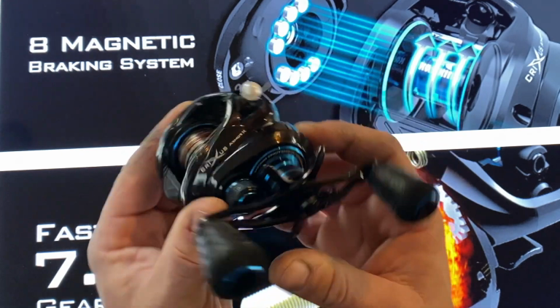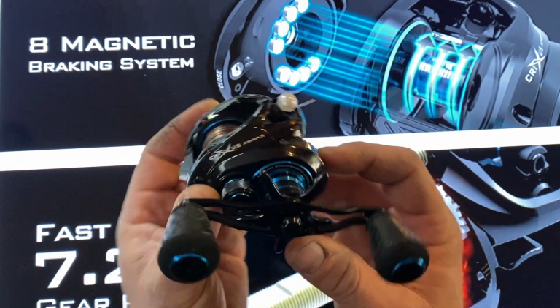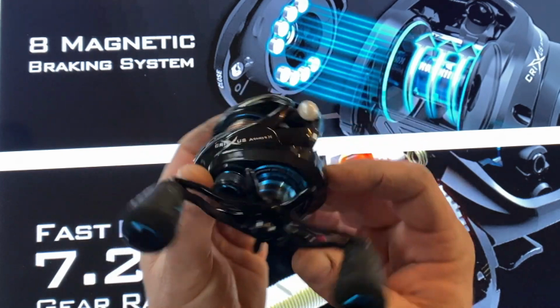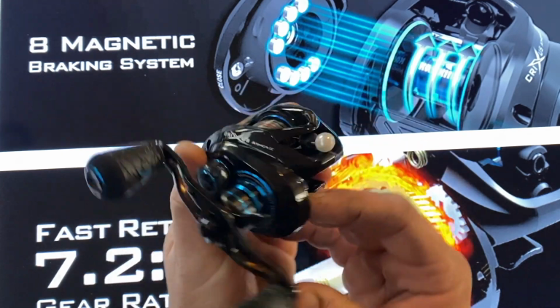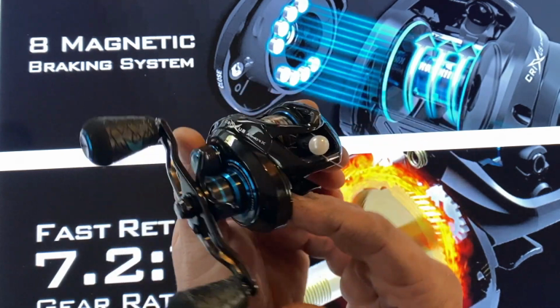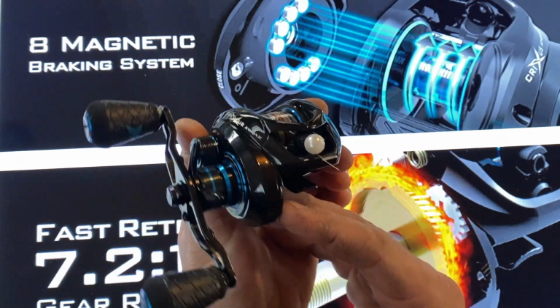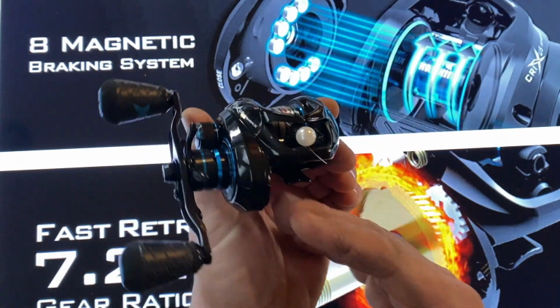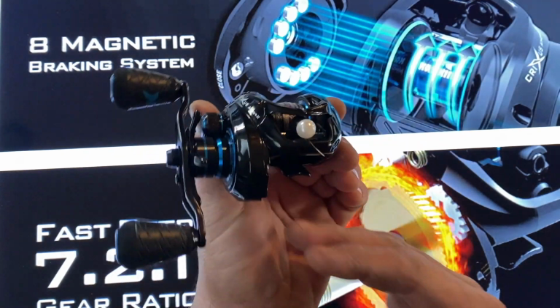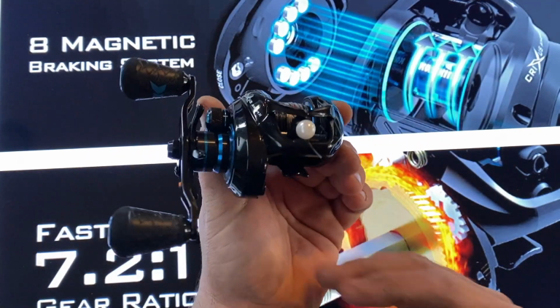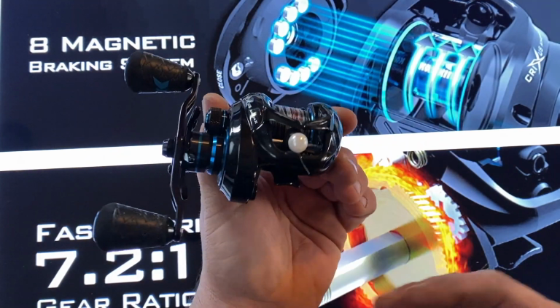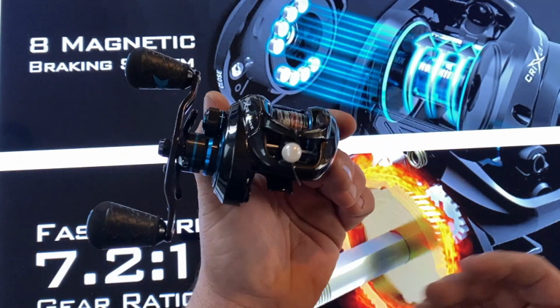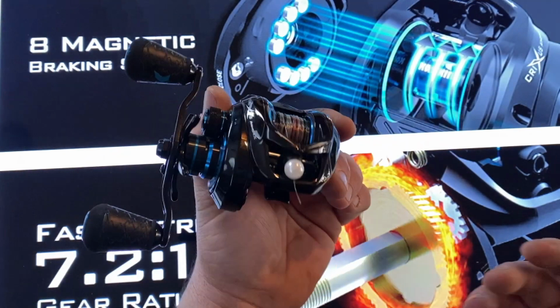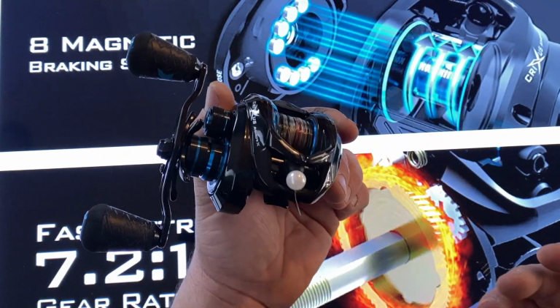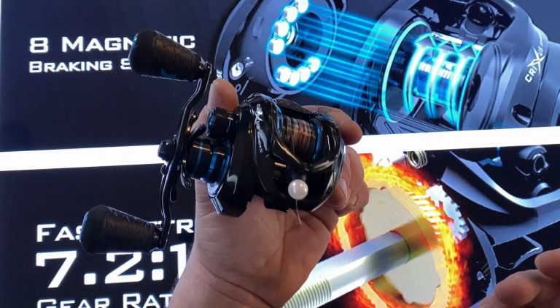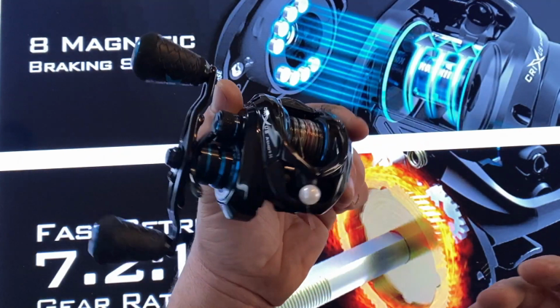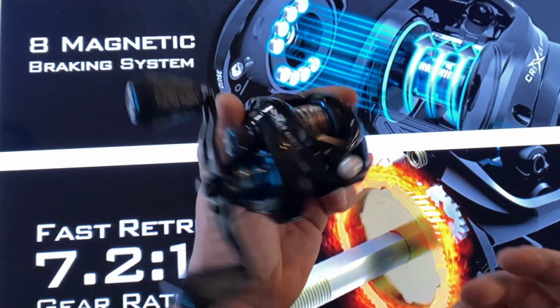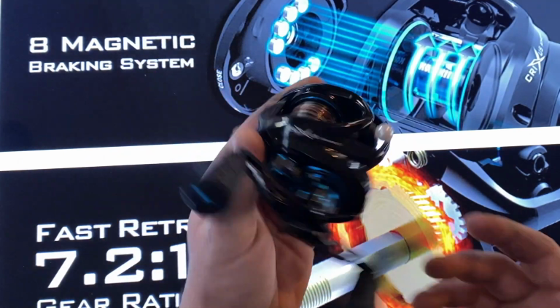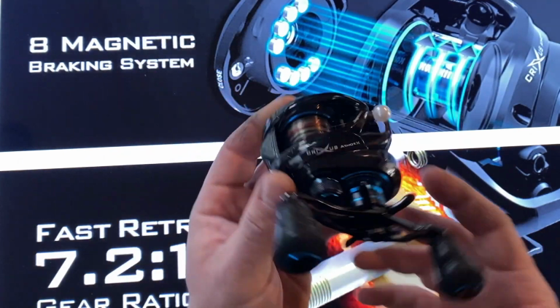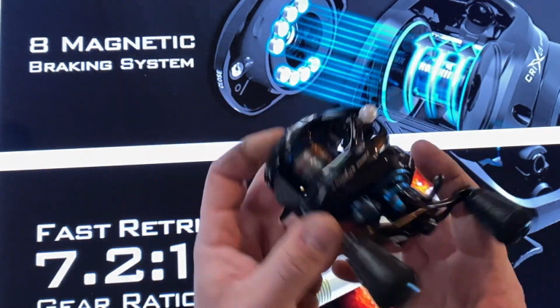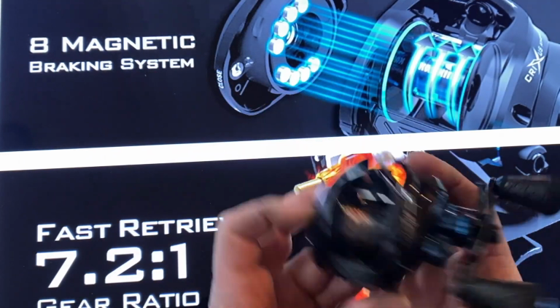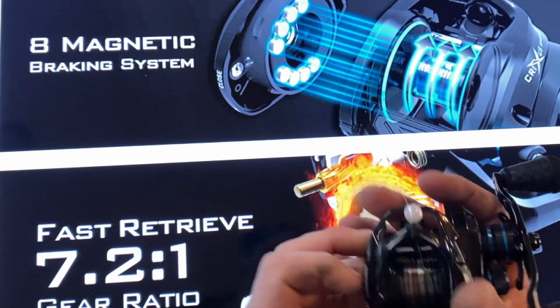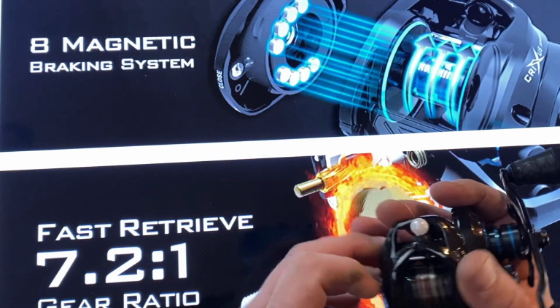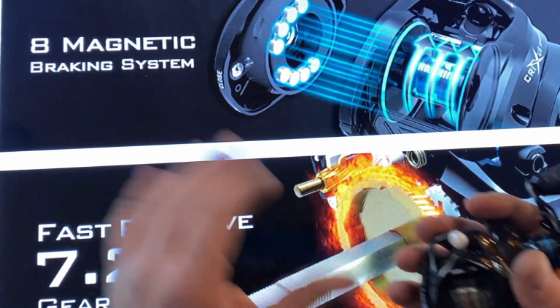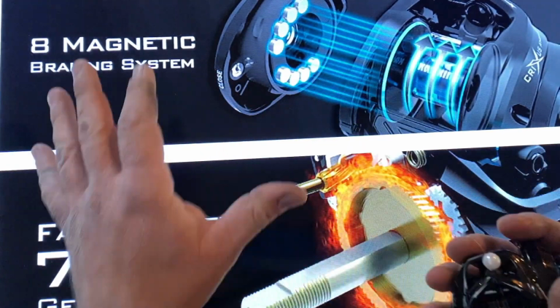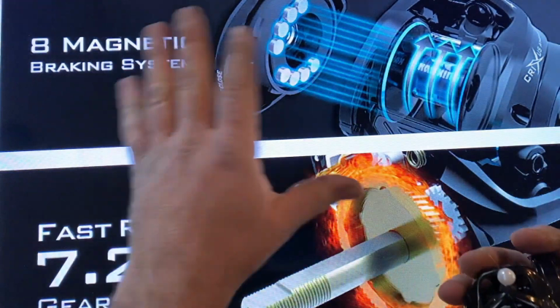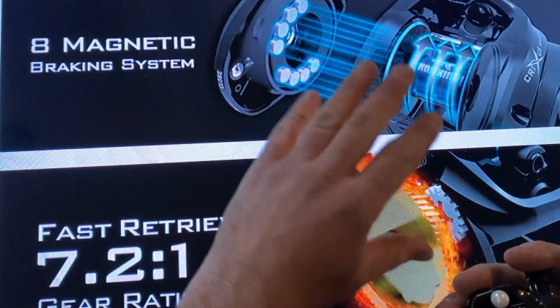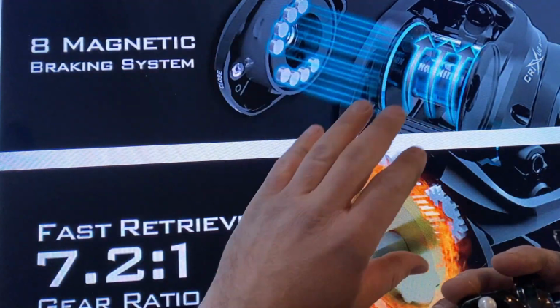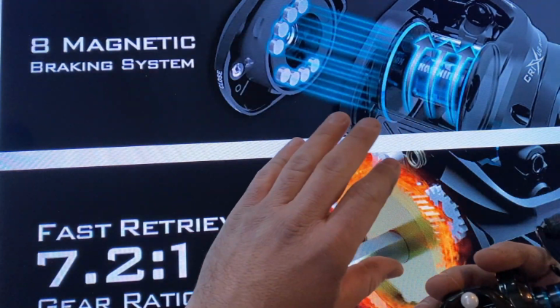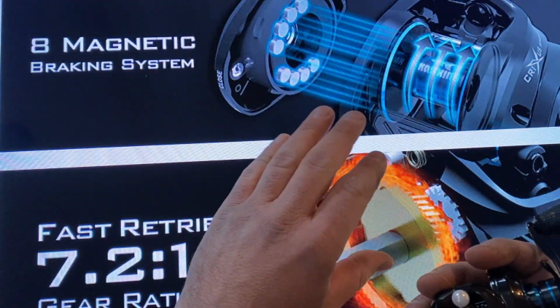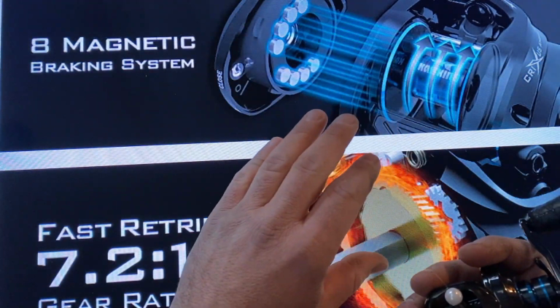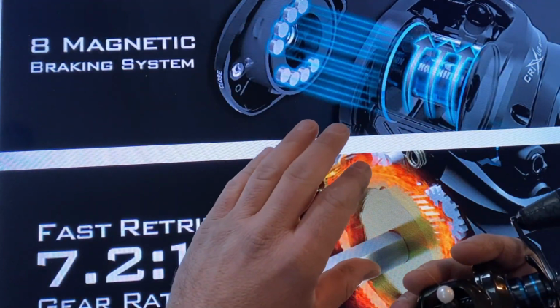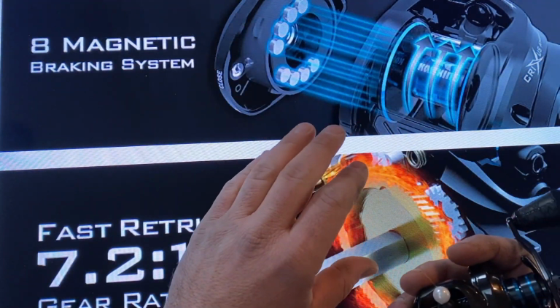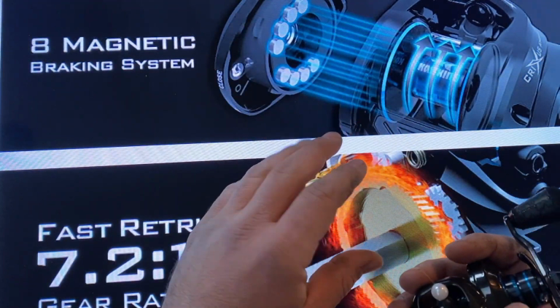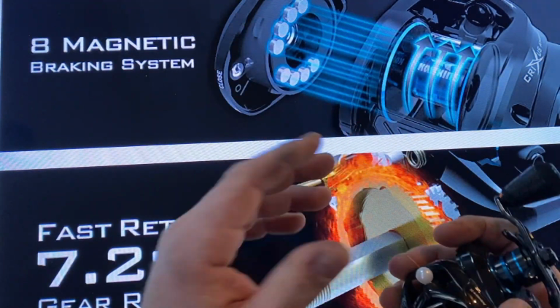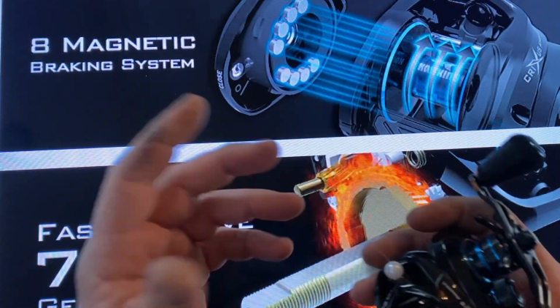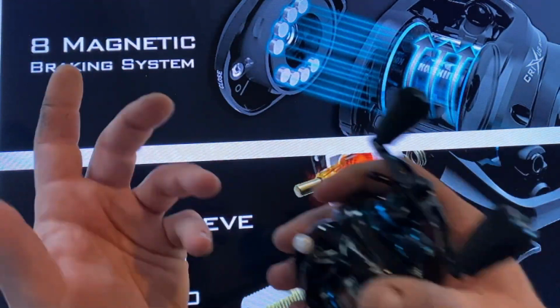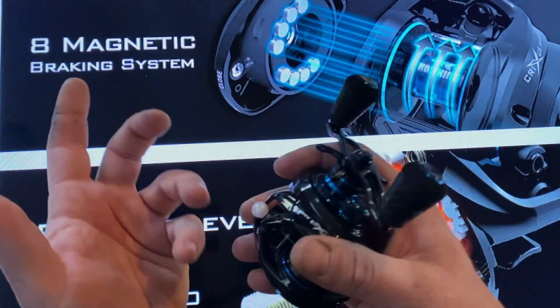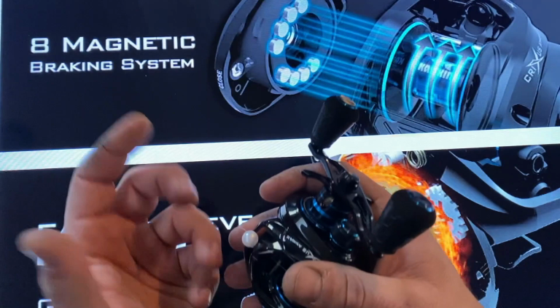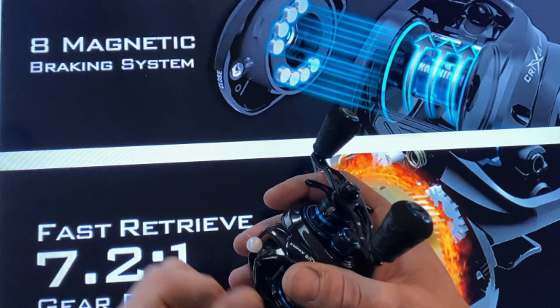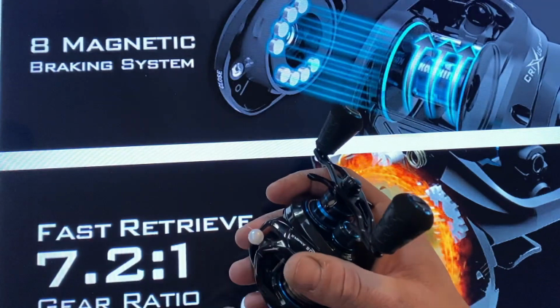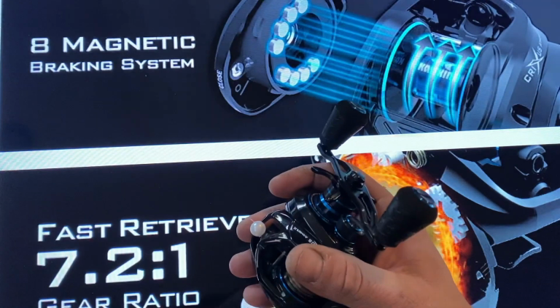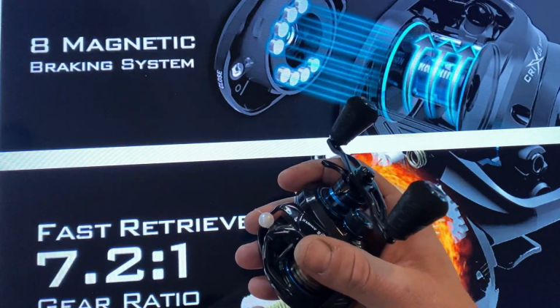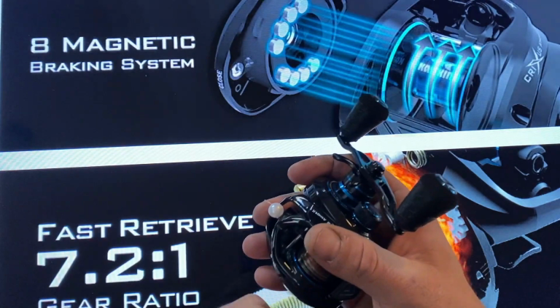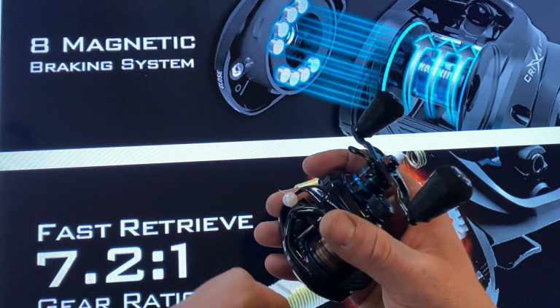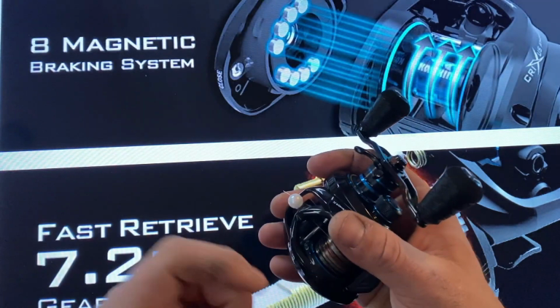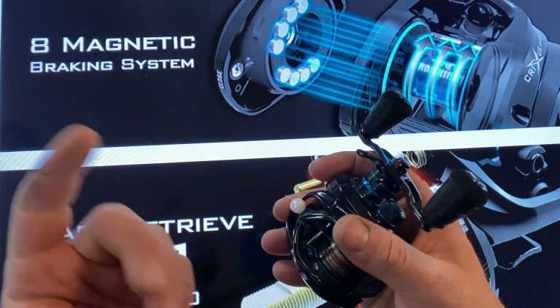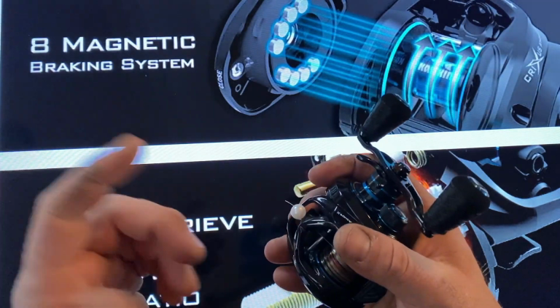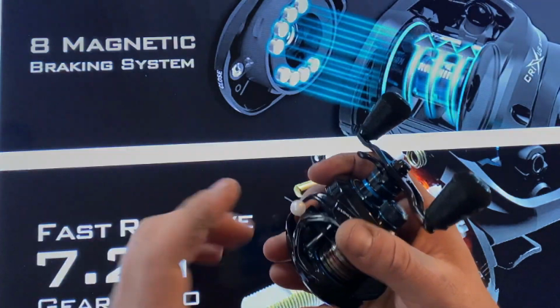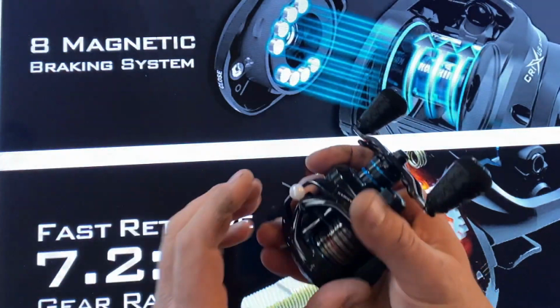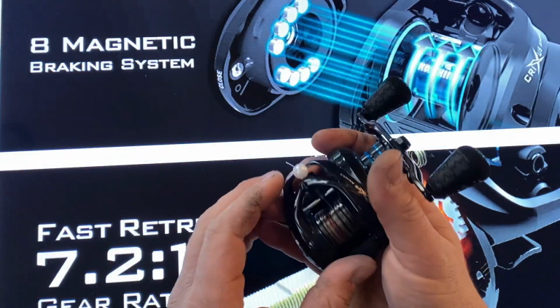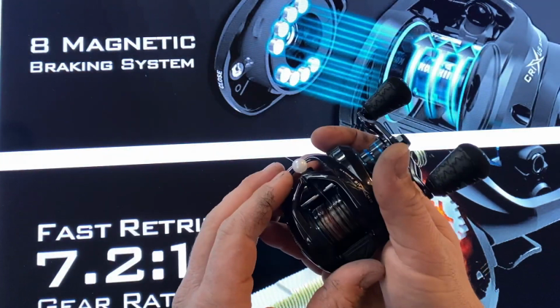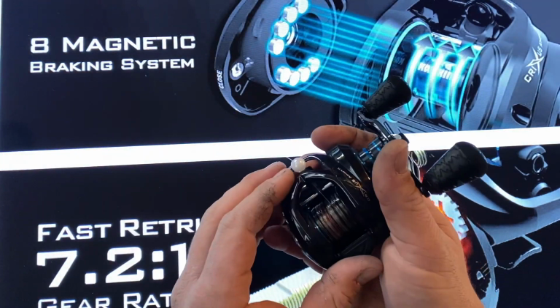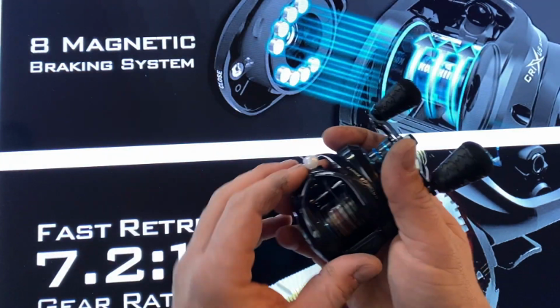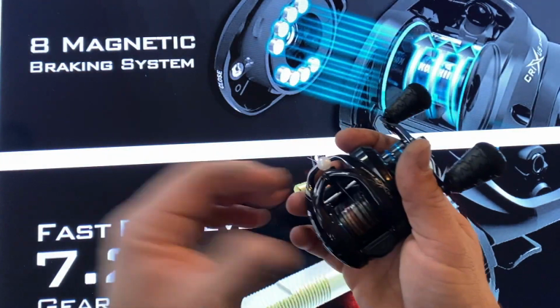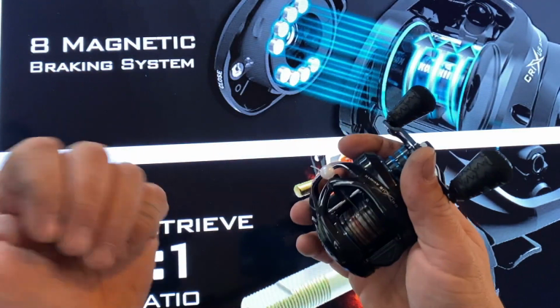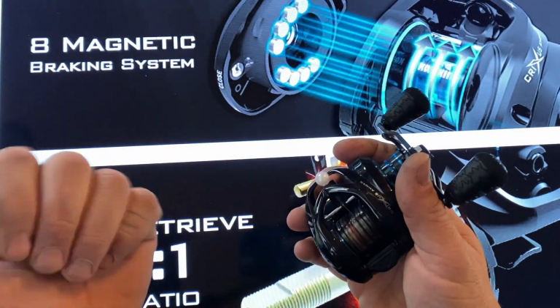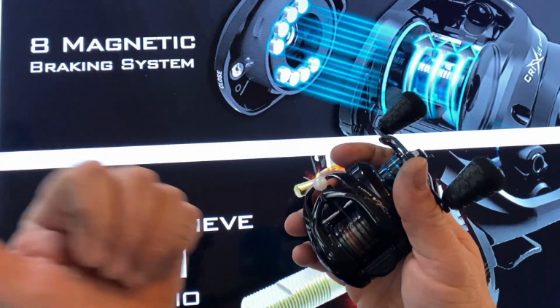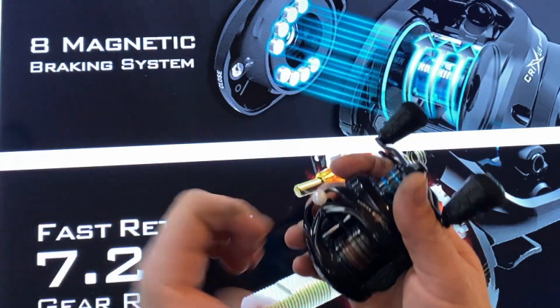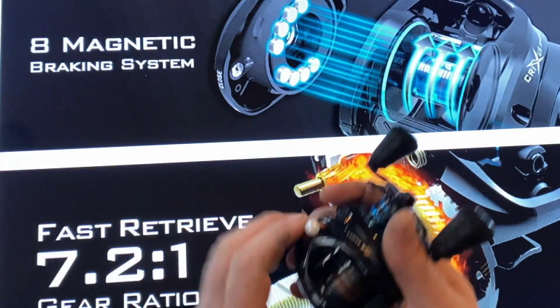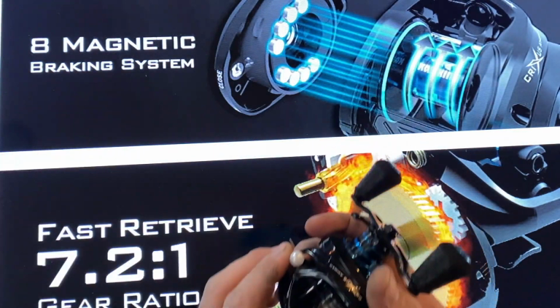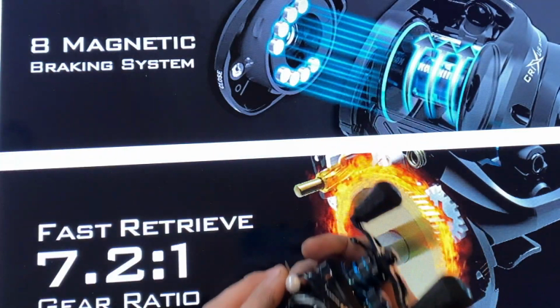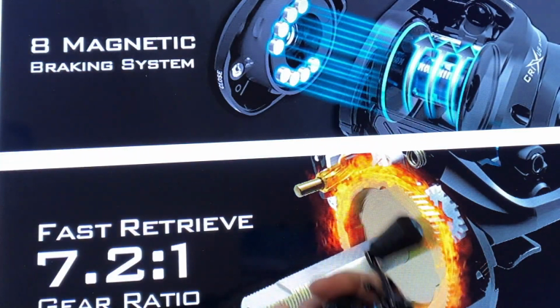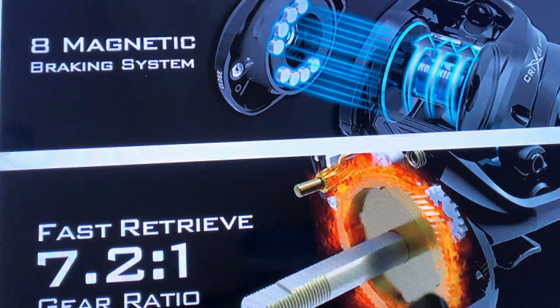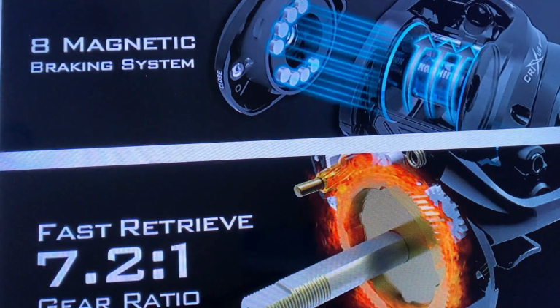Check it out and take a look at some of the different features. If you missed my other video, go back and check that out.